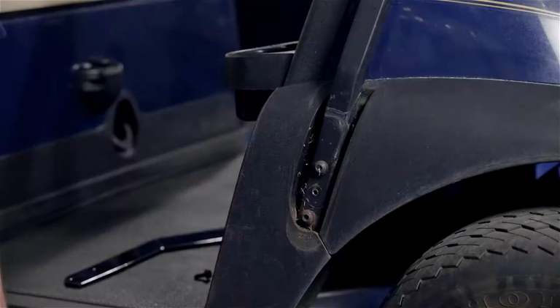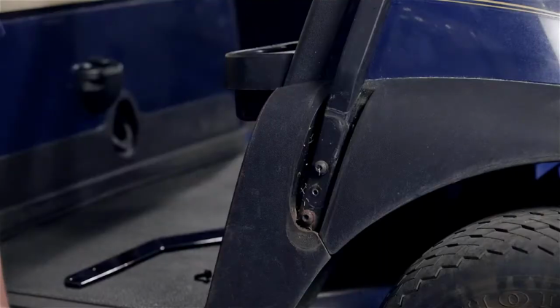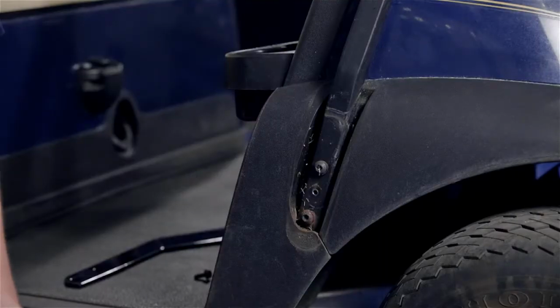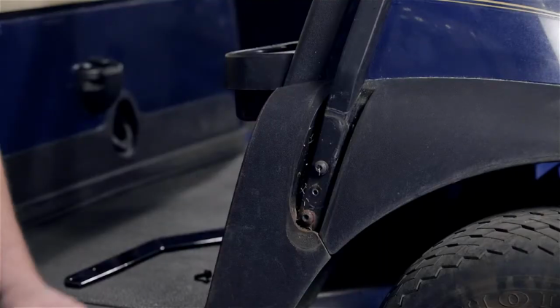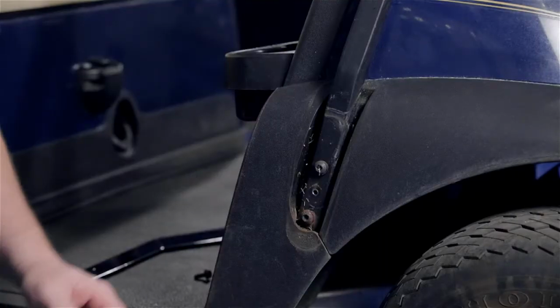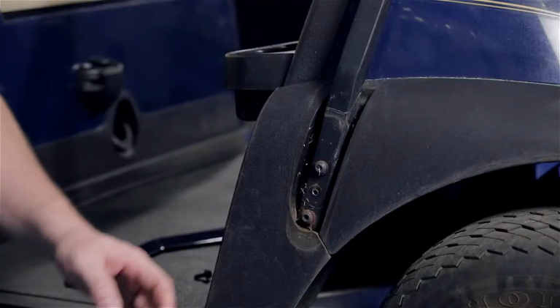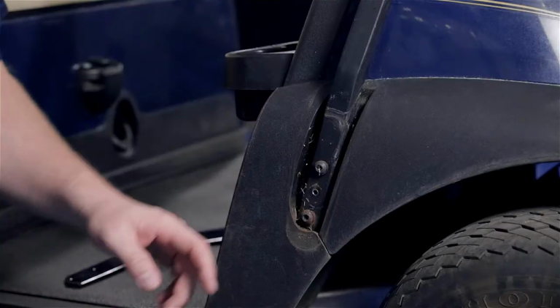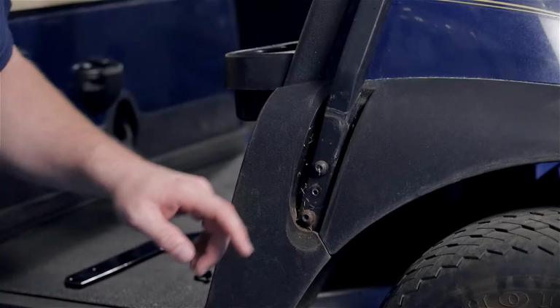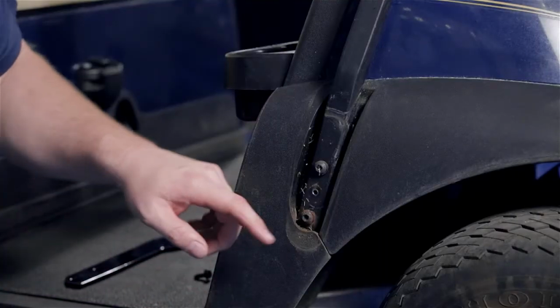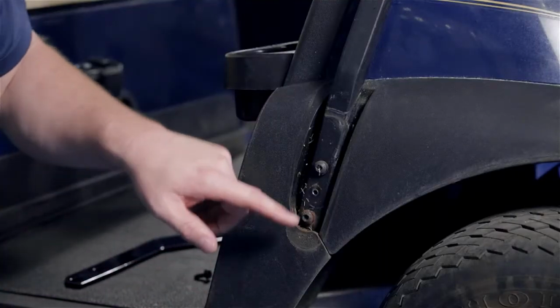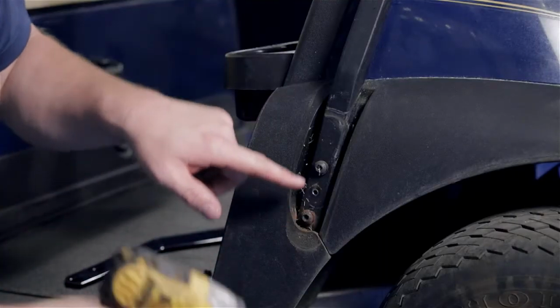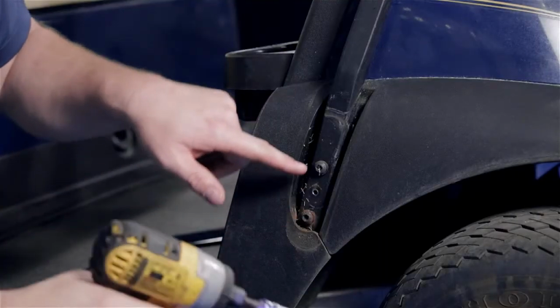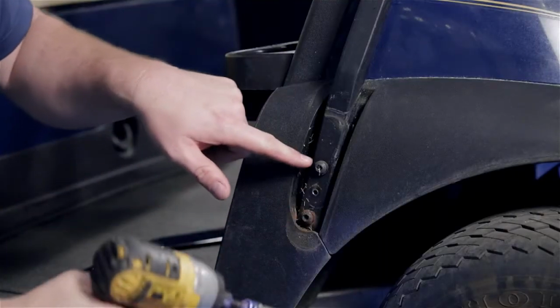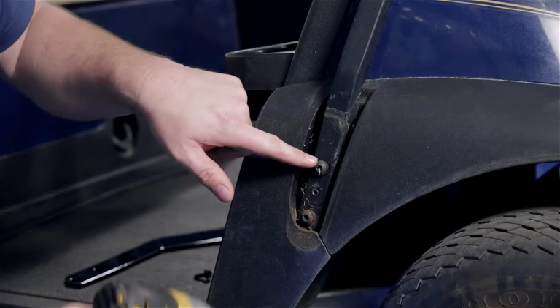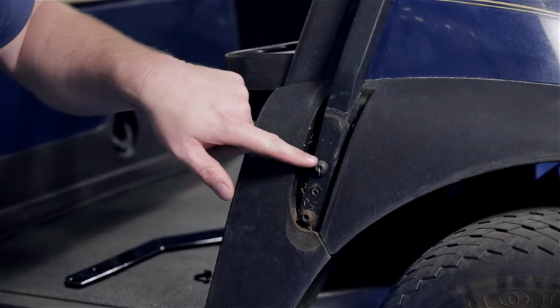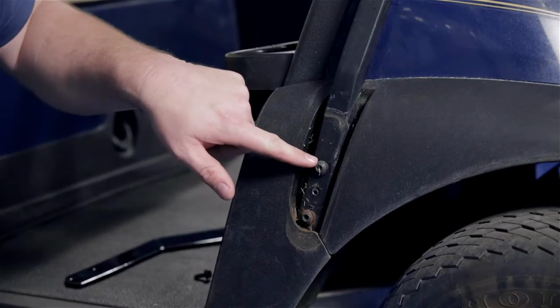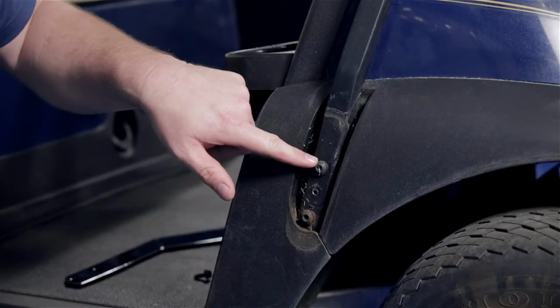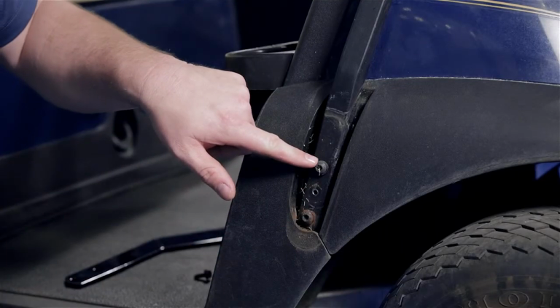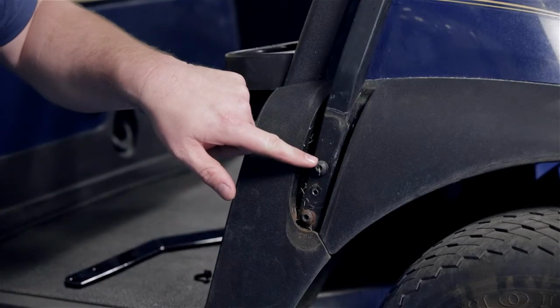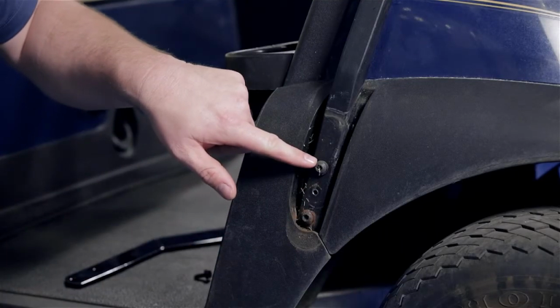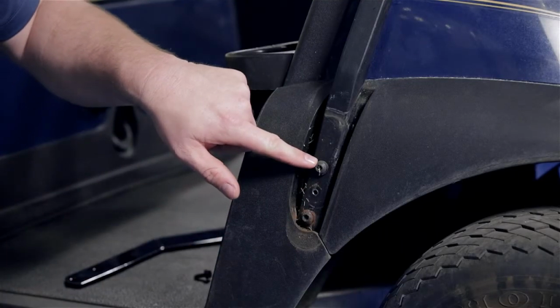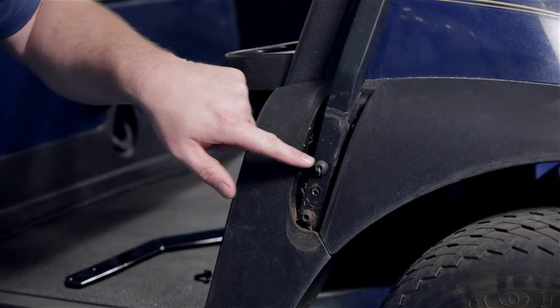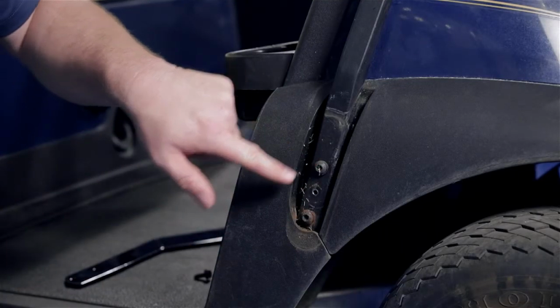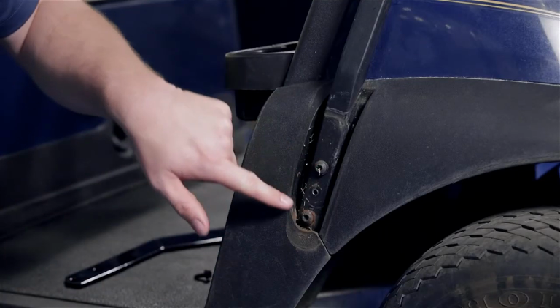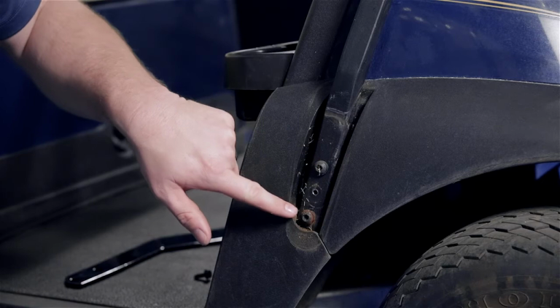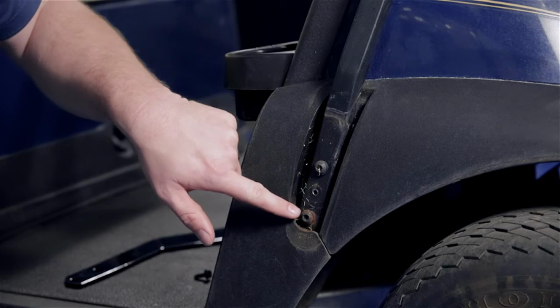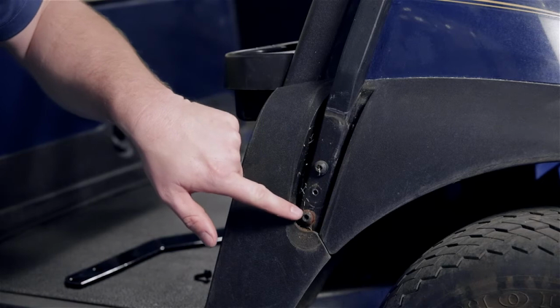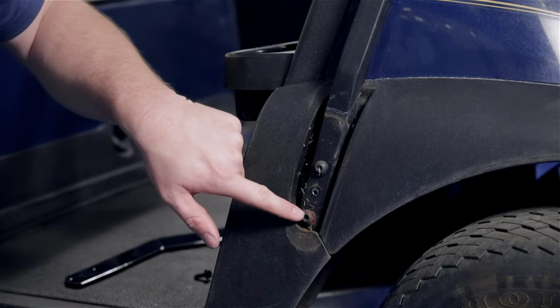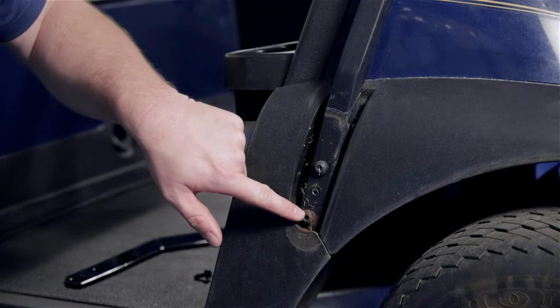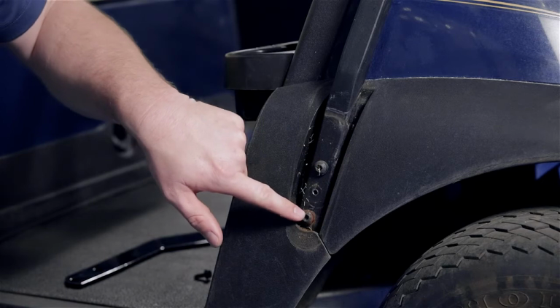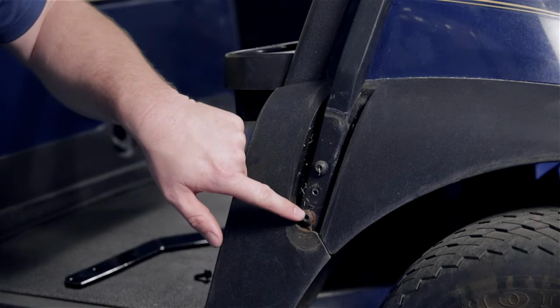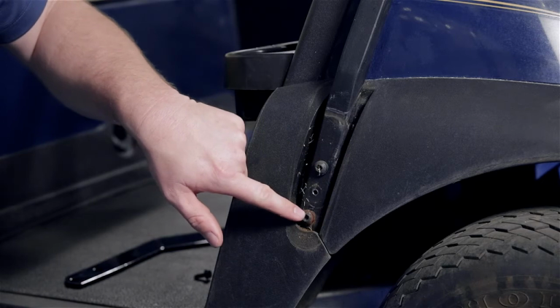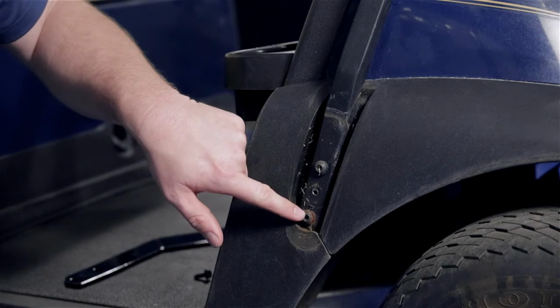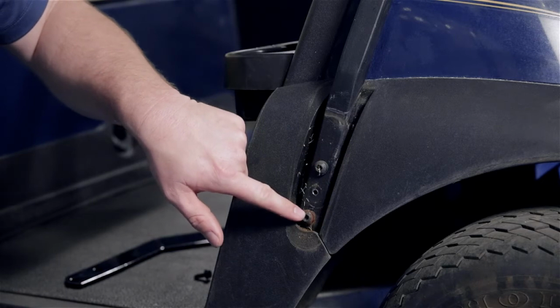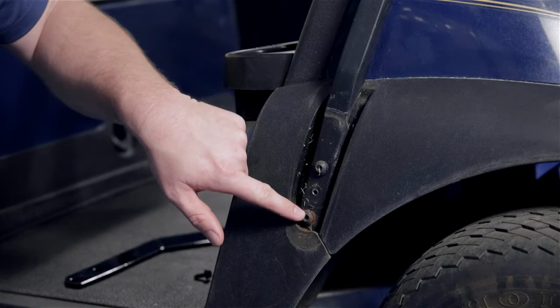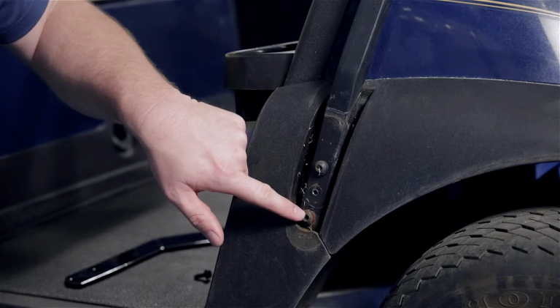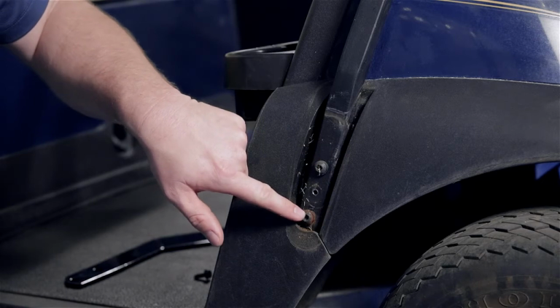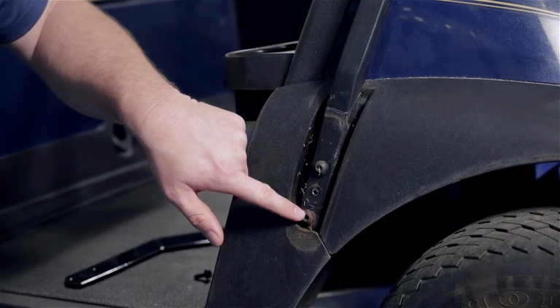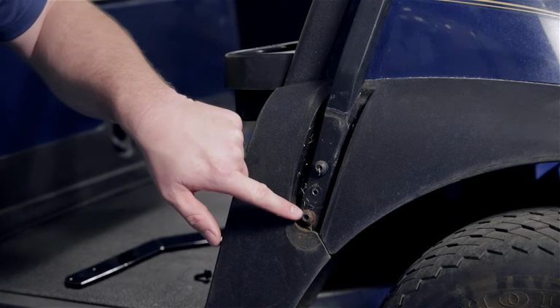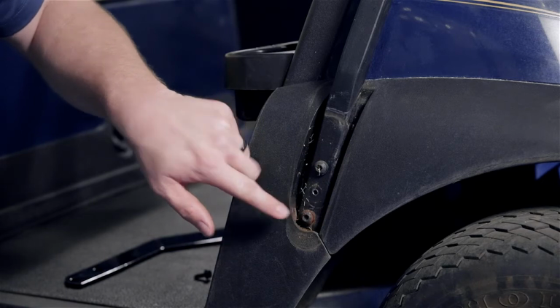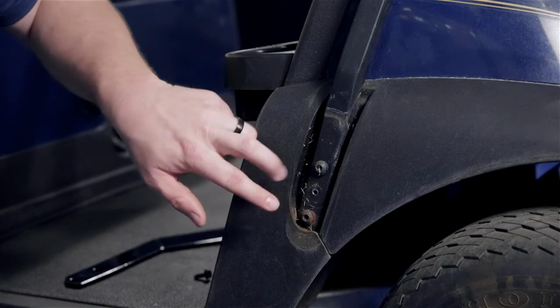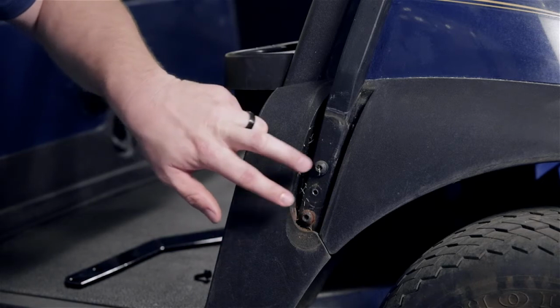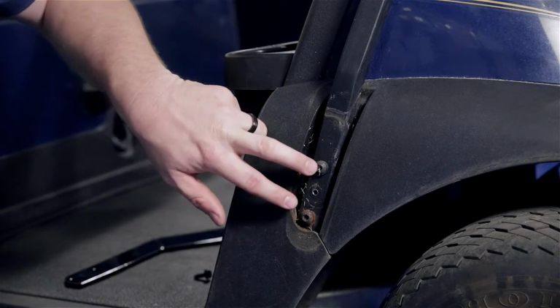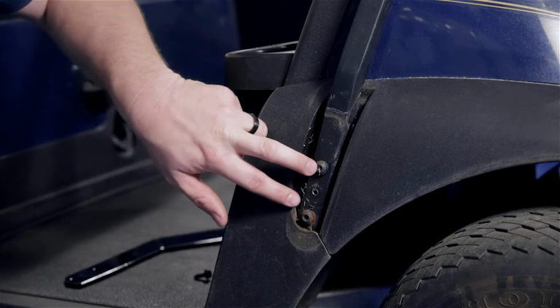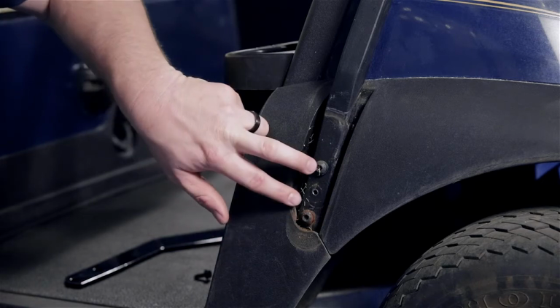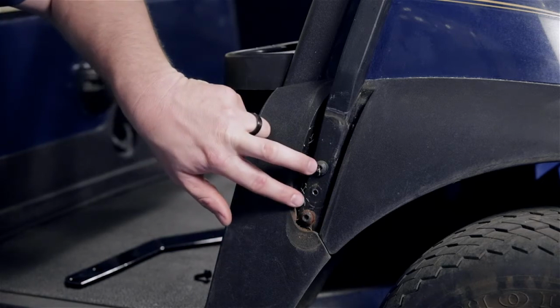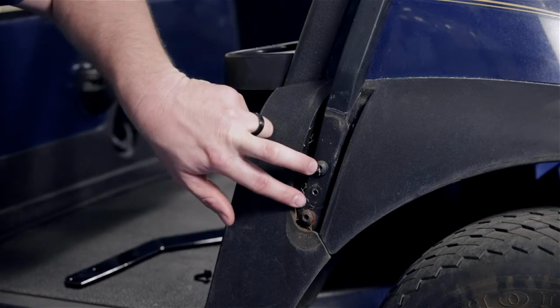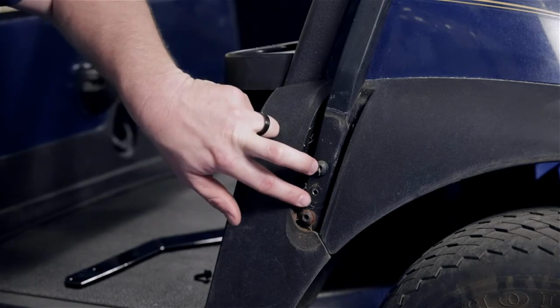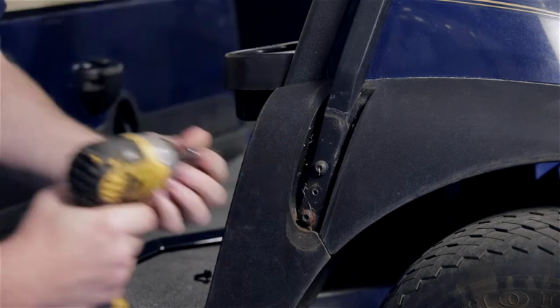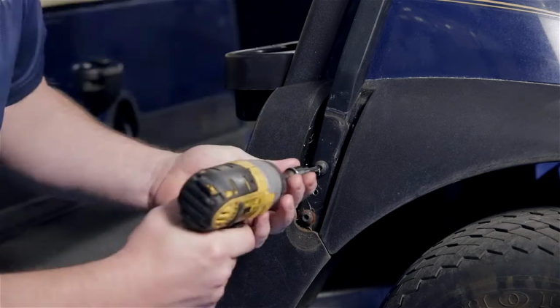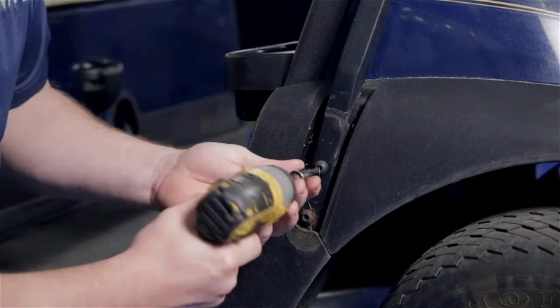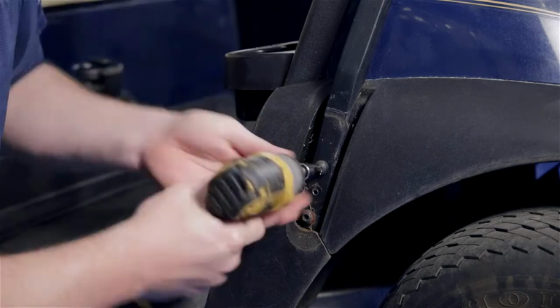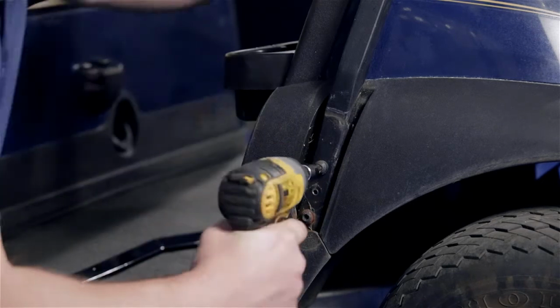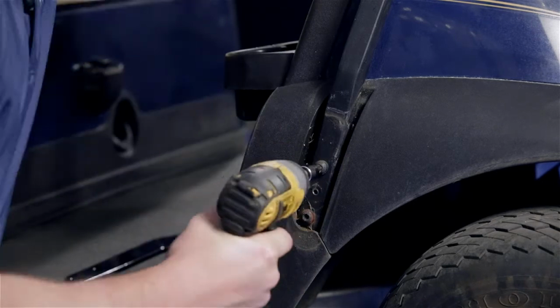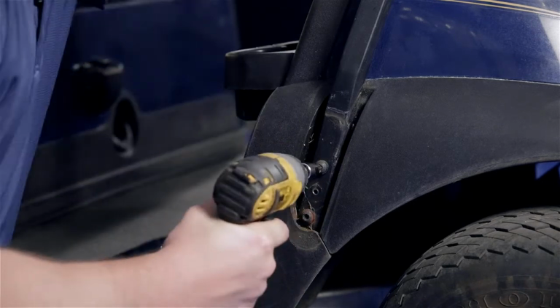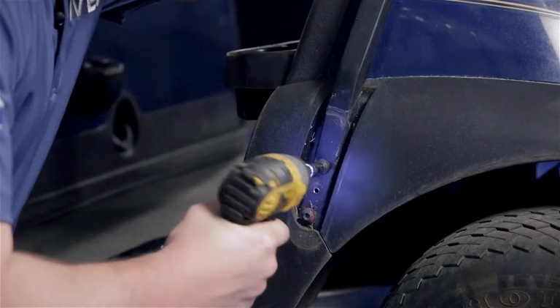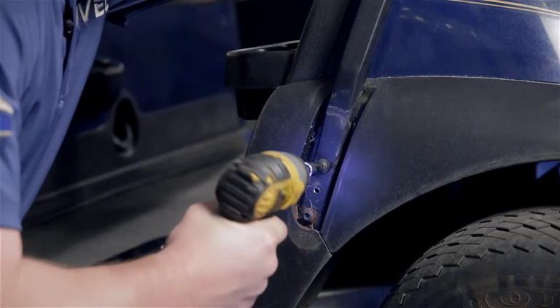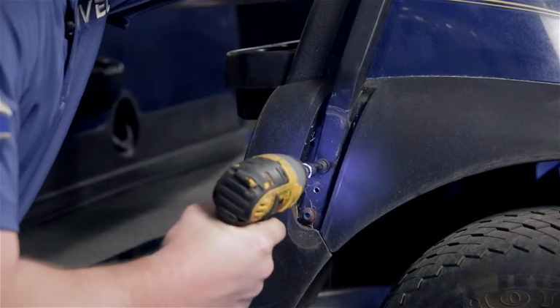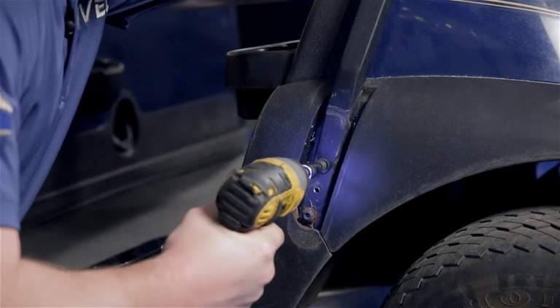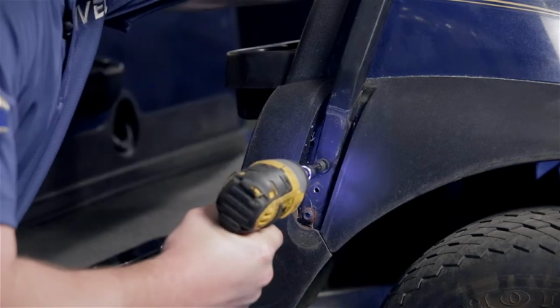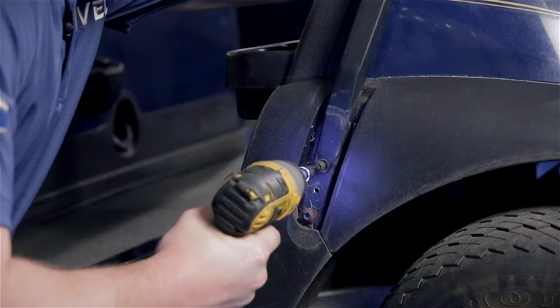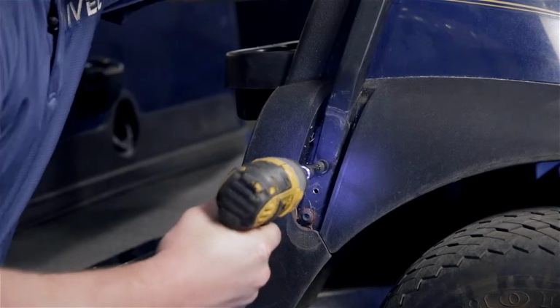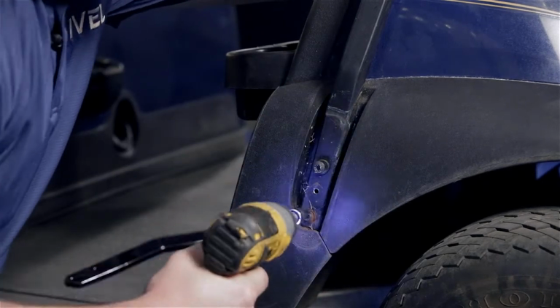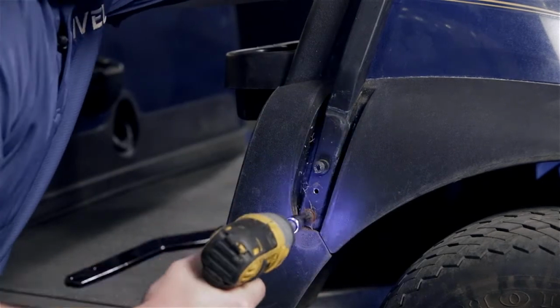Next, we're going to use the T40 bit and remove and retain the two screws located at the bottom of the strut here.